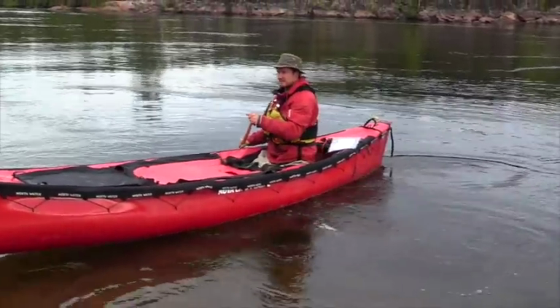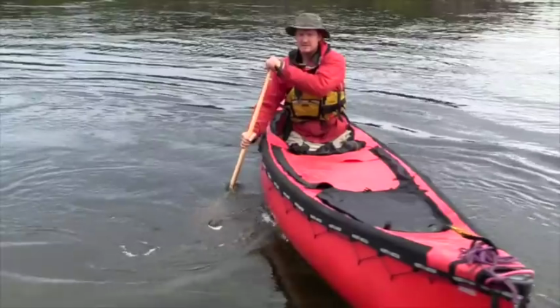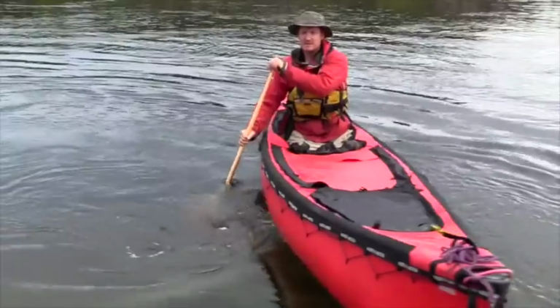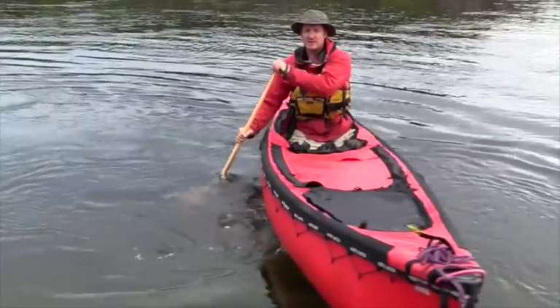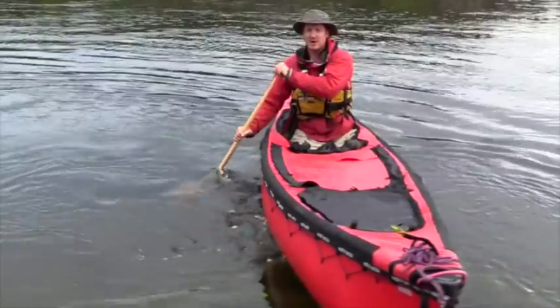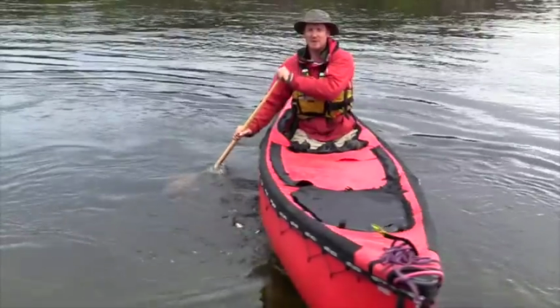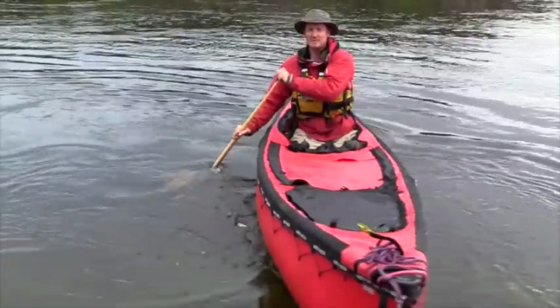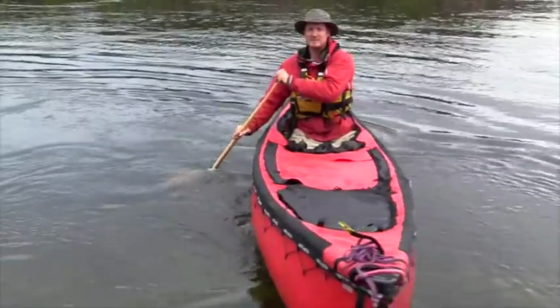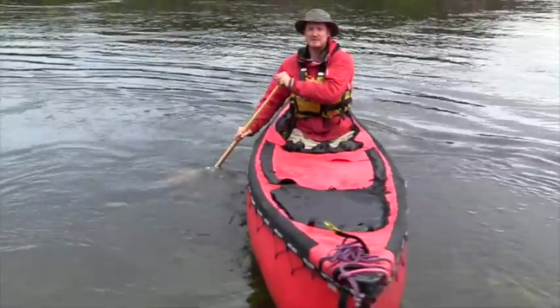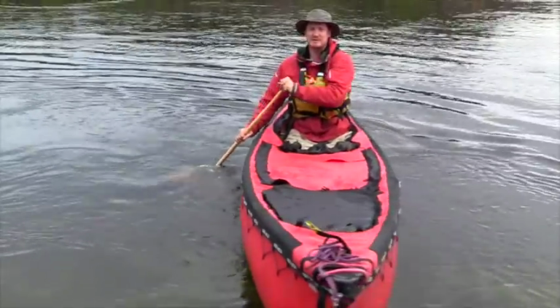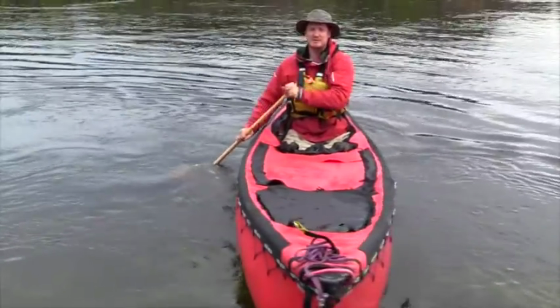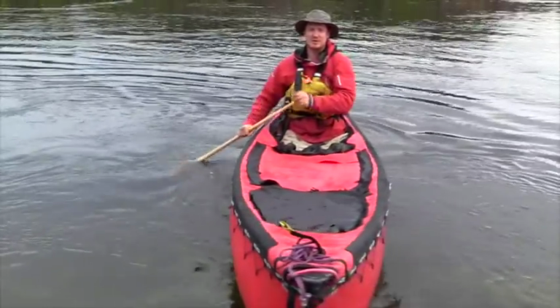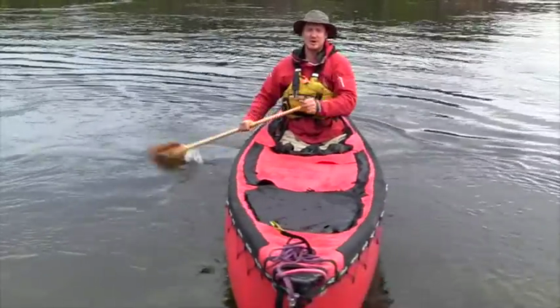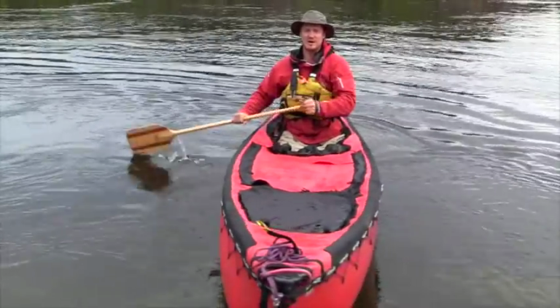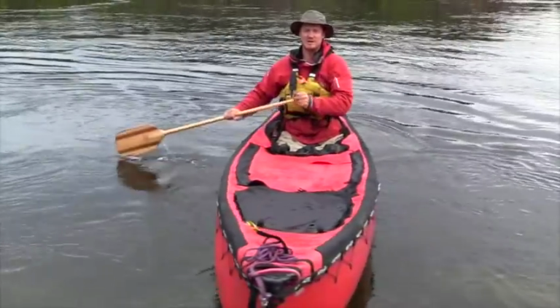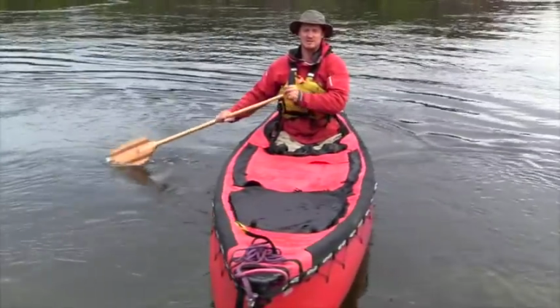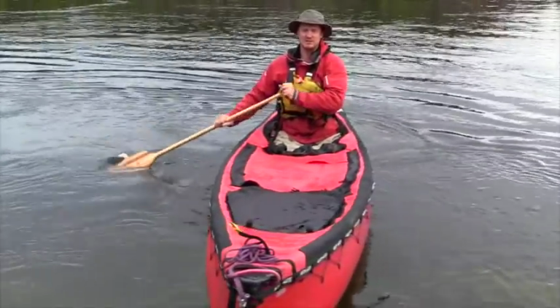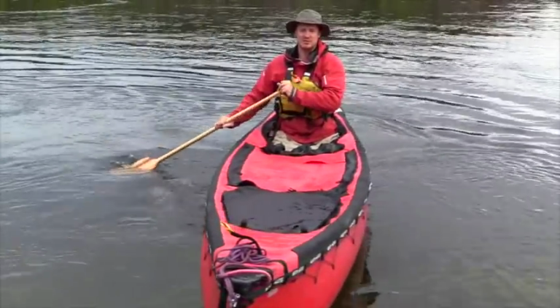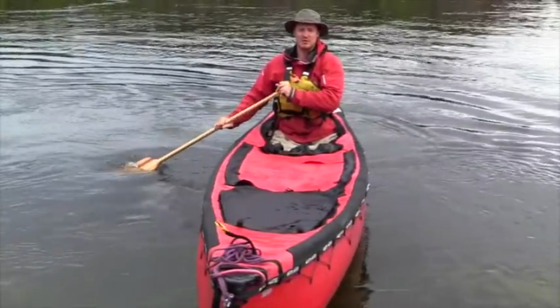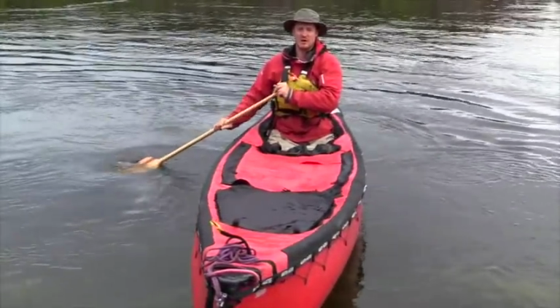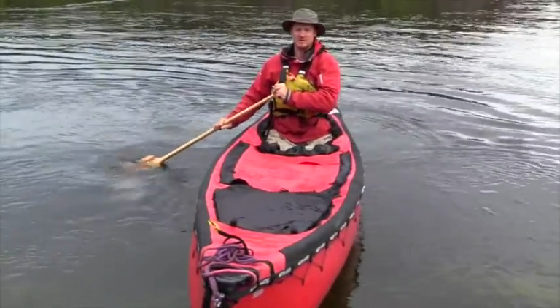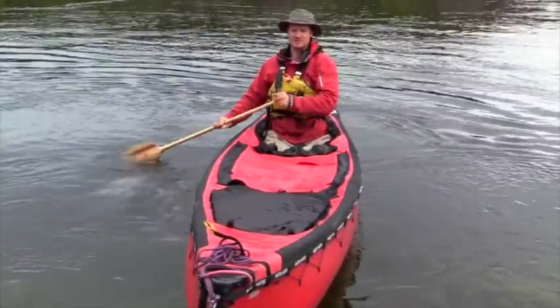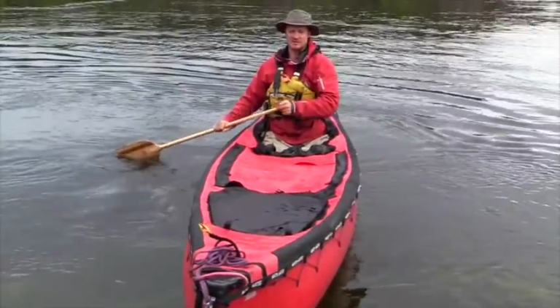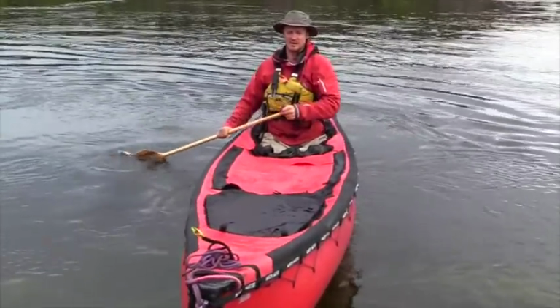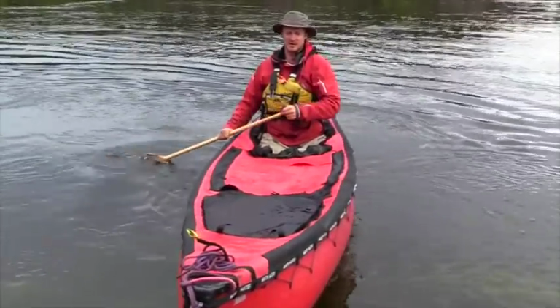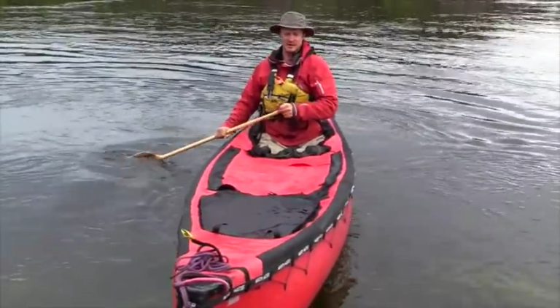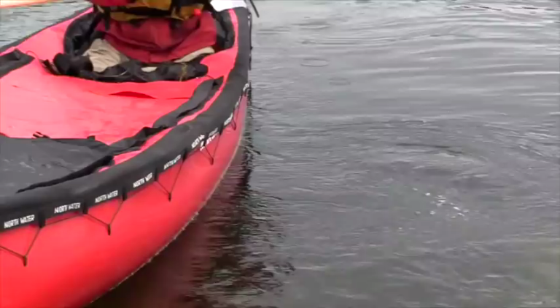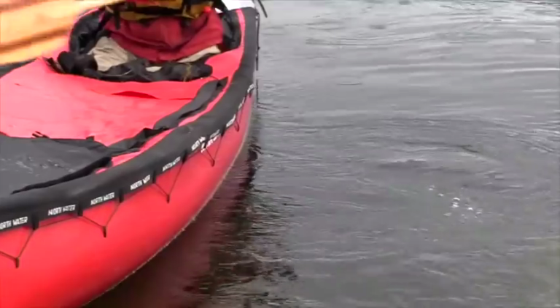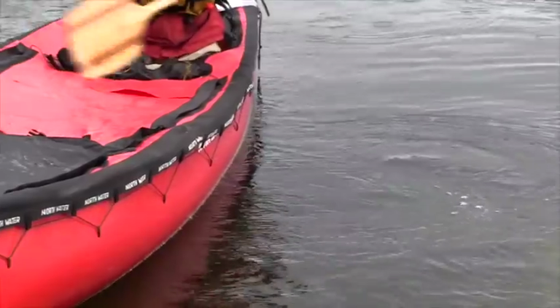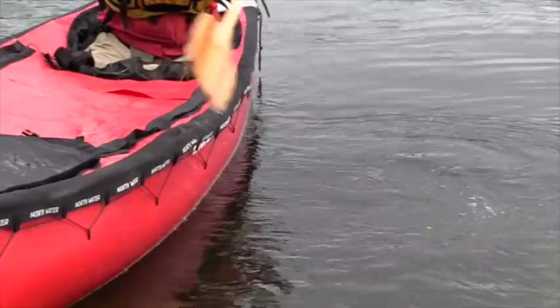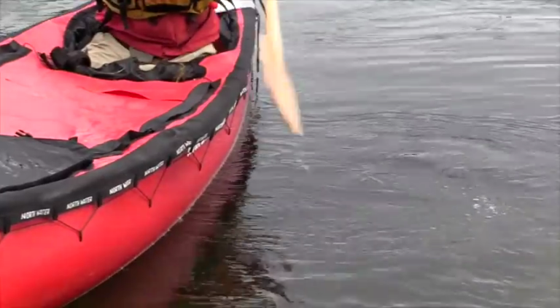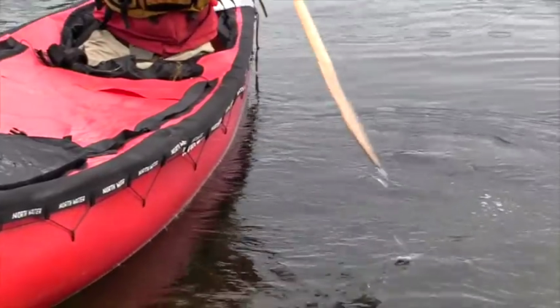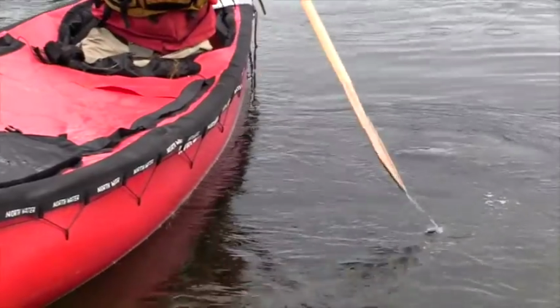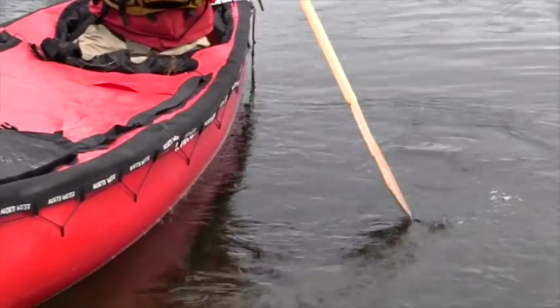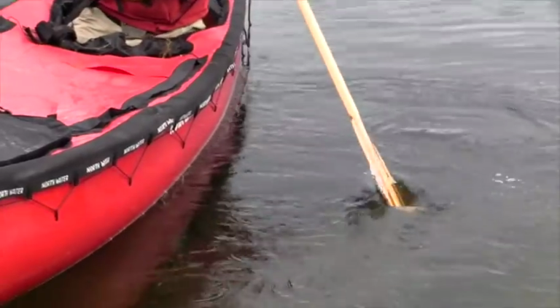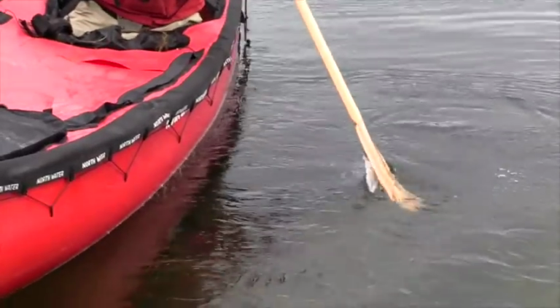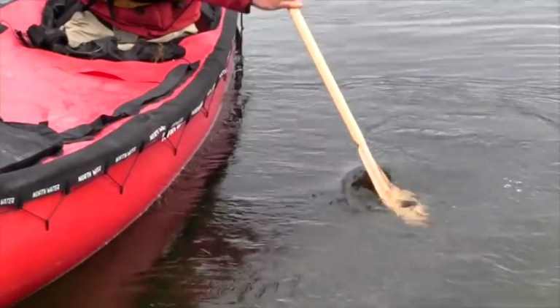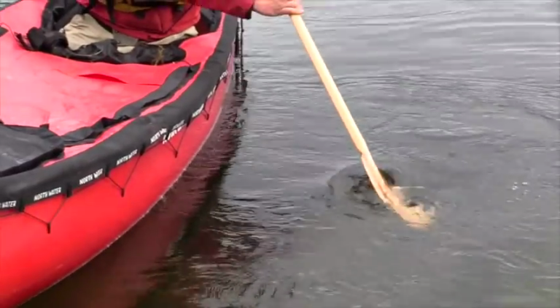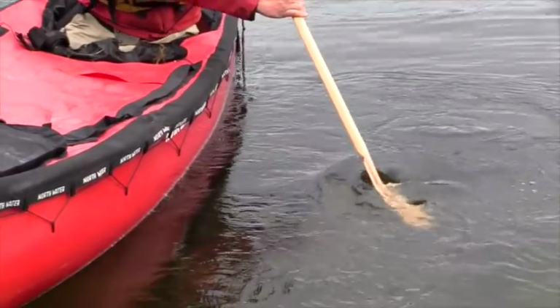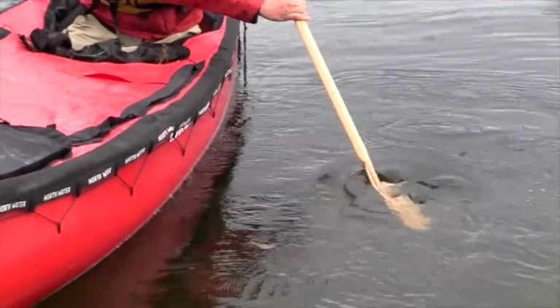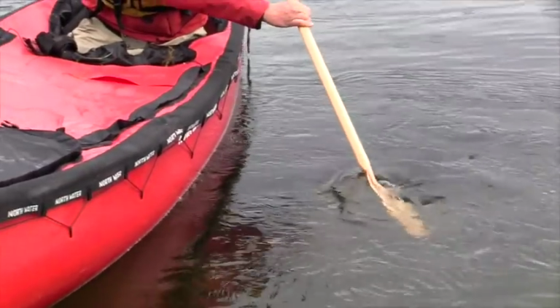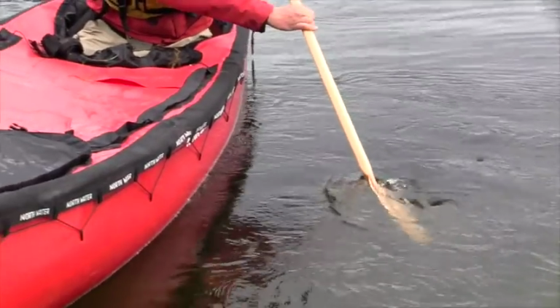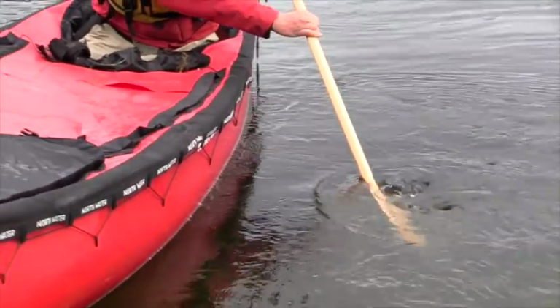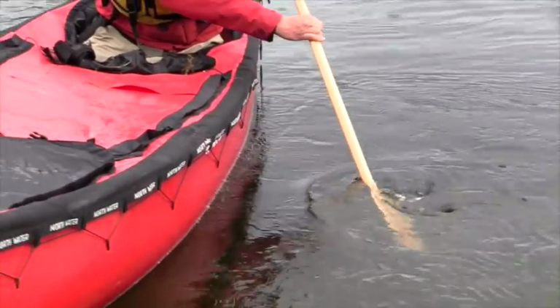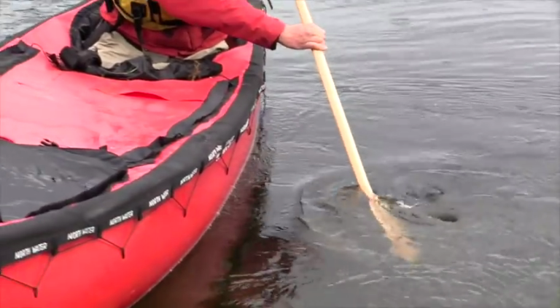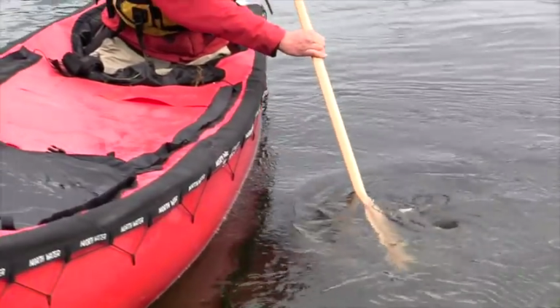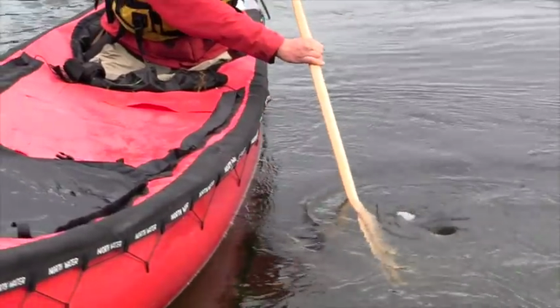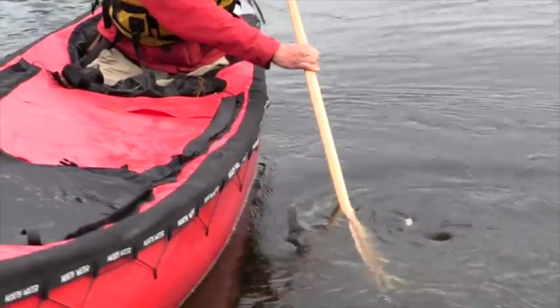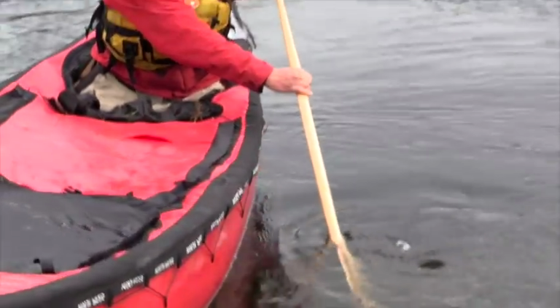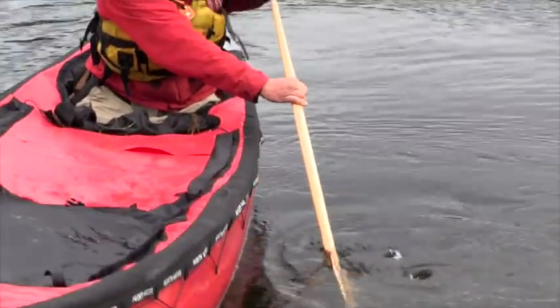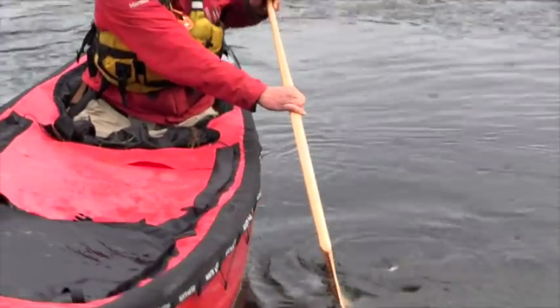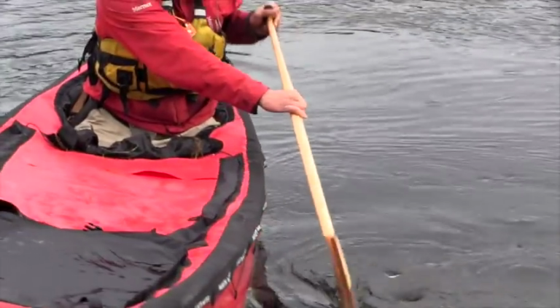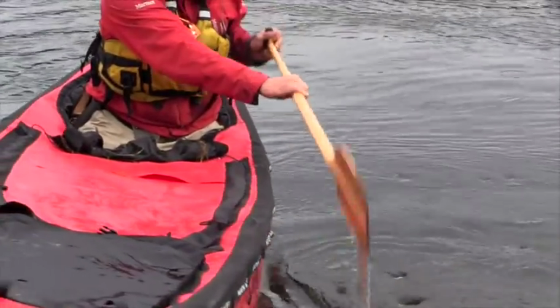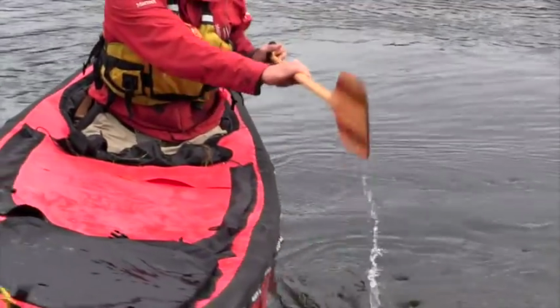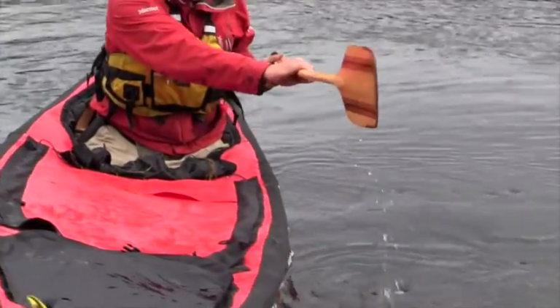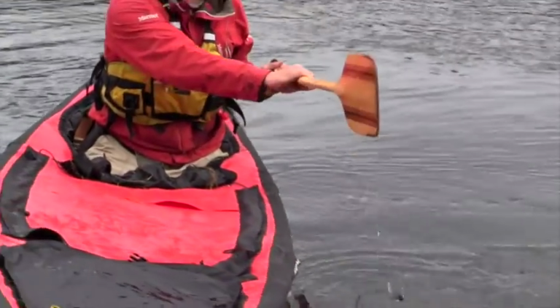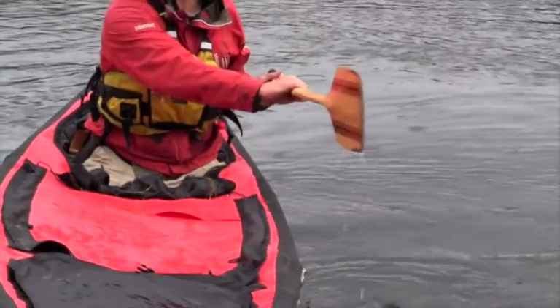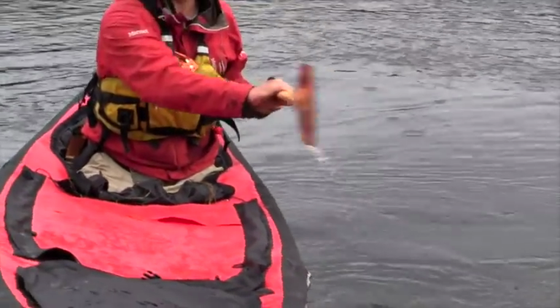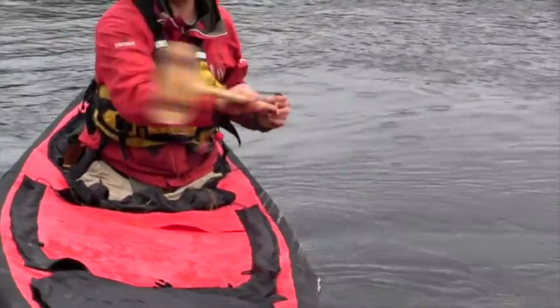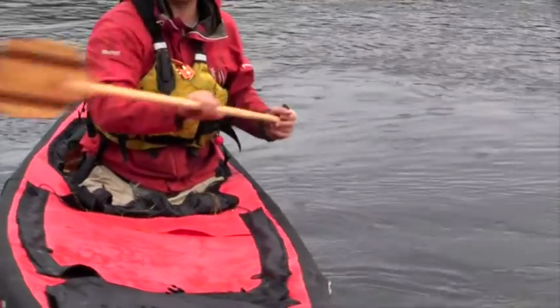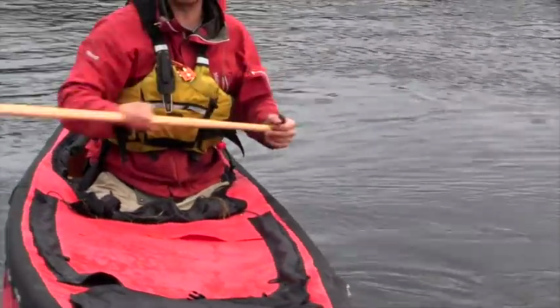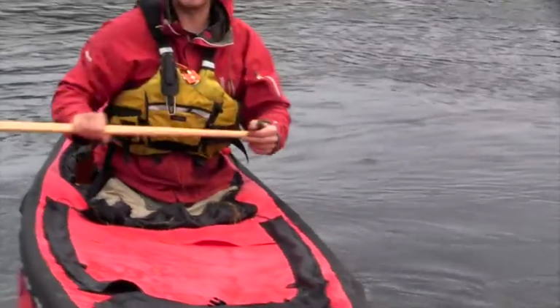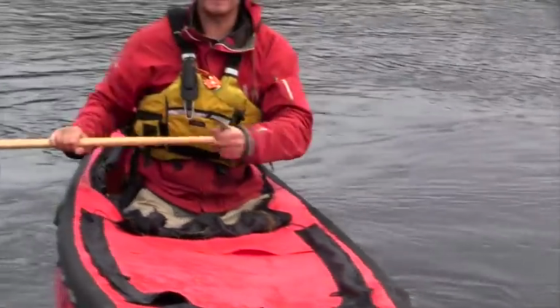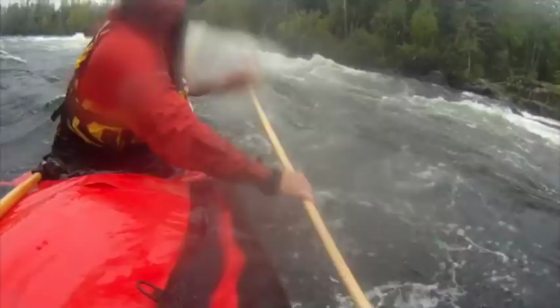The opposite of the draw is the cross draw. You reach over, draw the water in, and slice your paddle up forward like that.